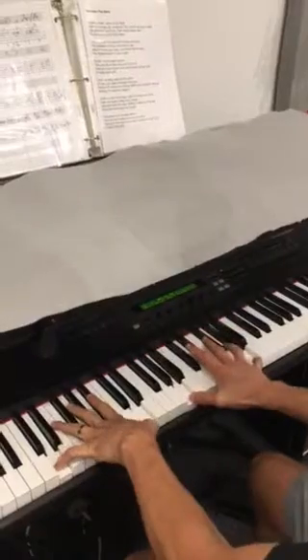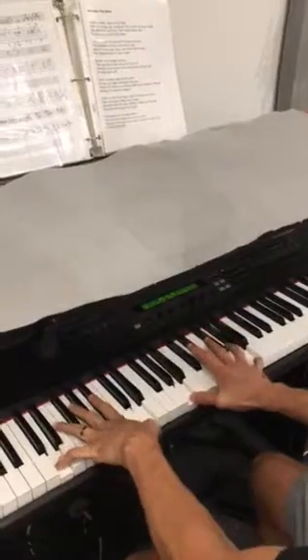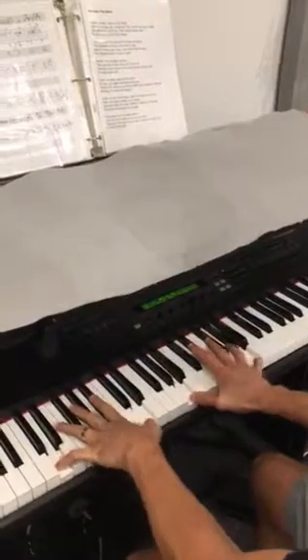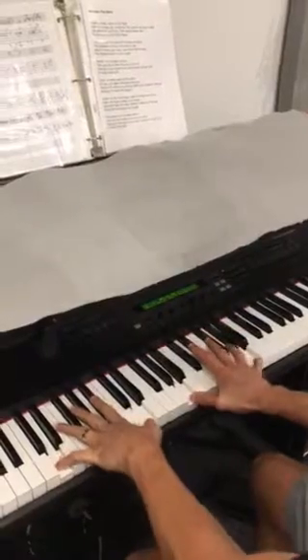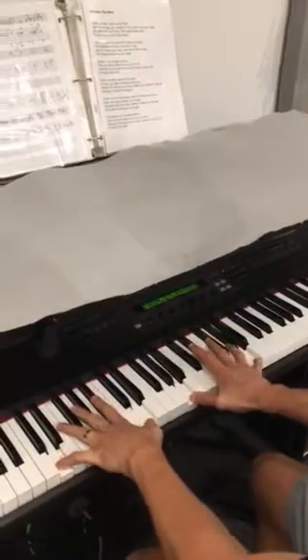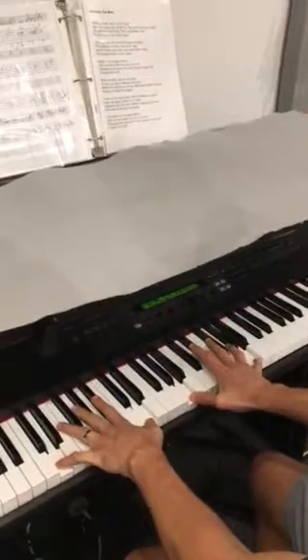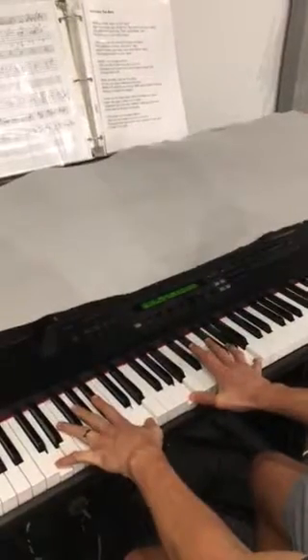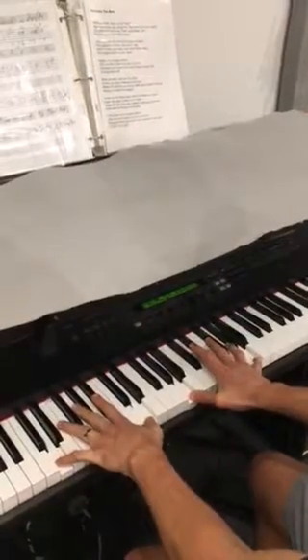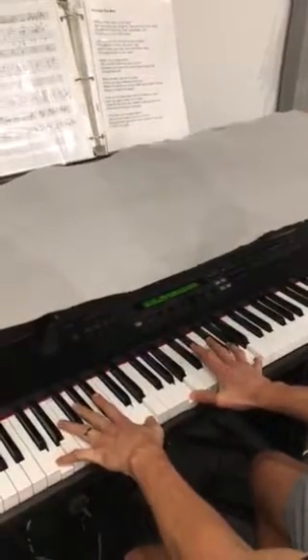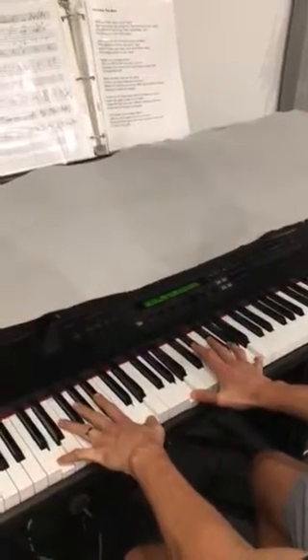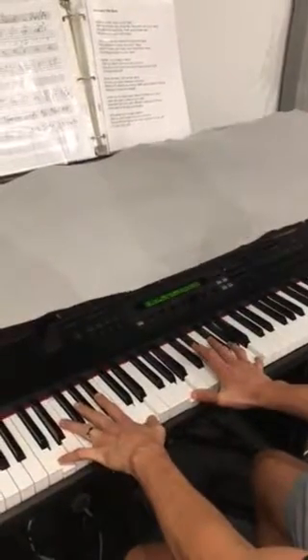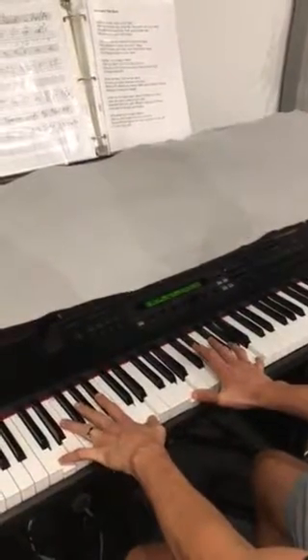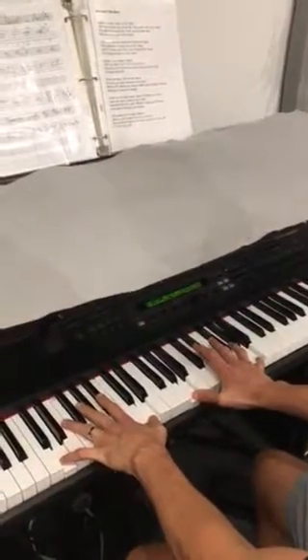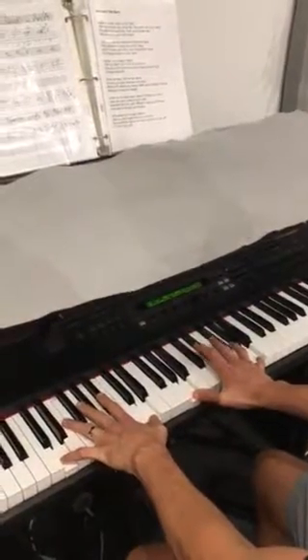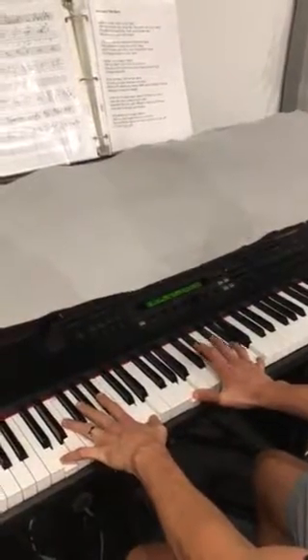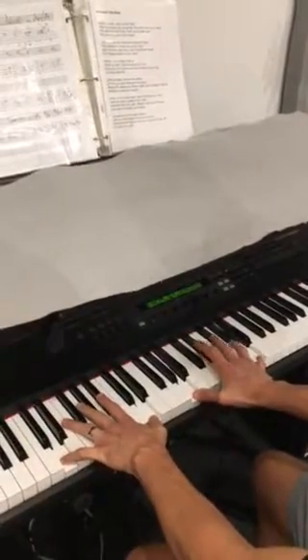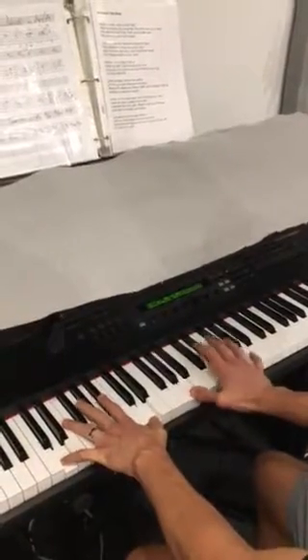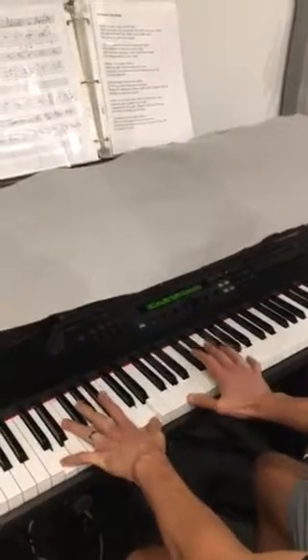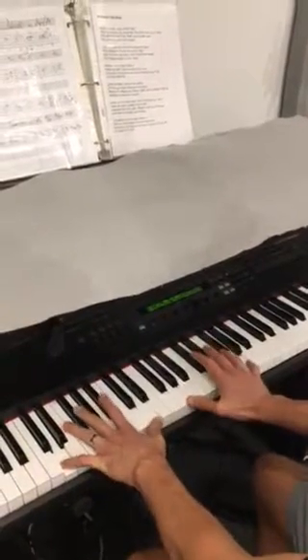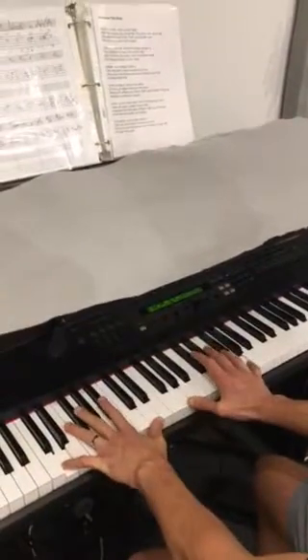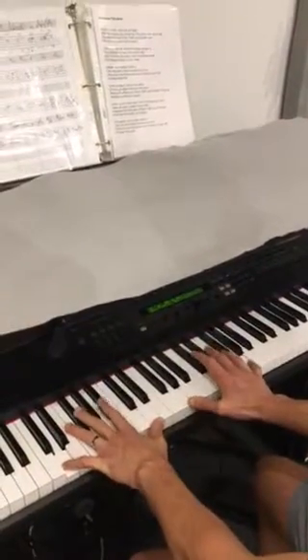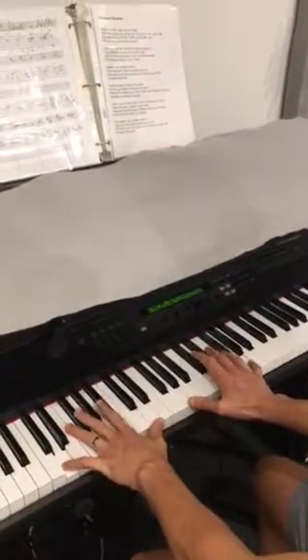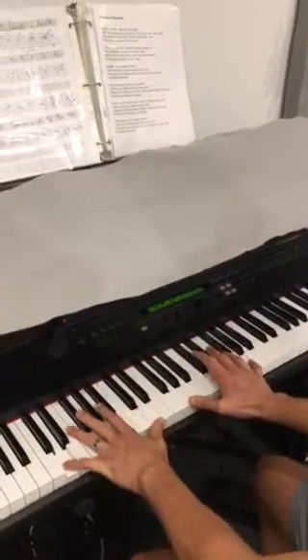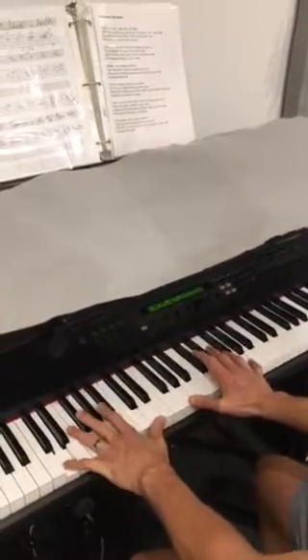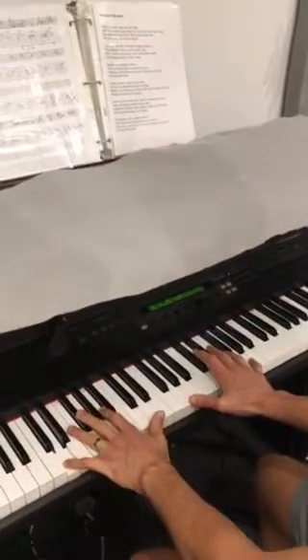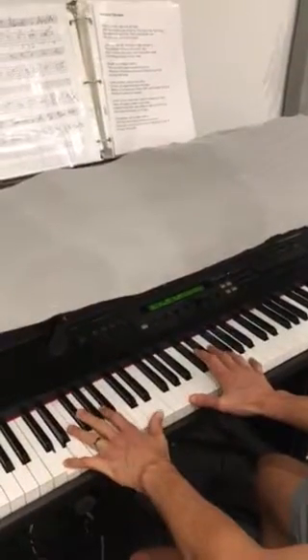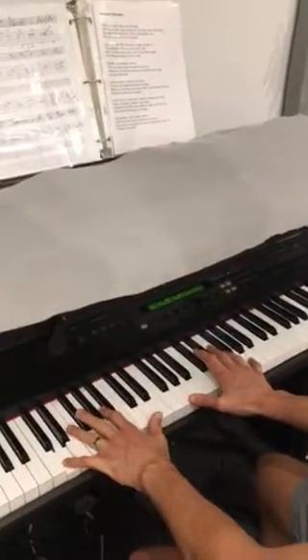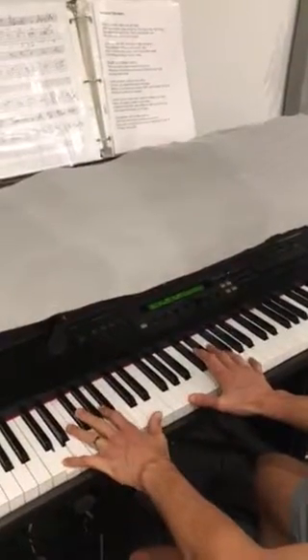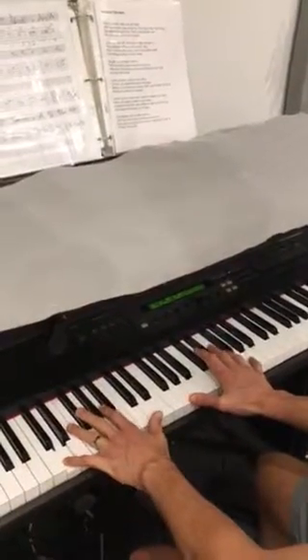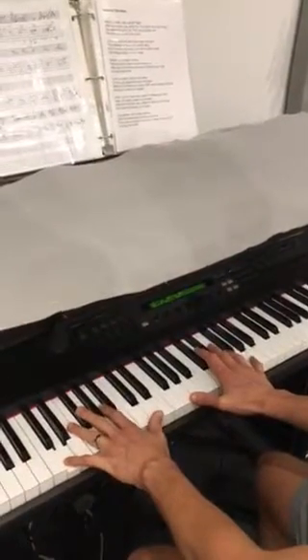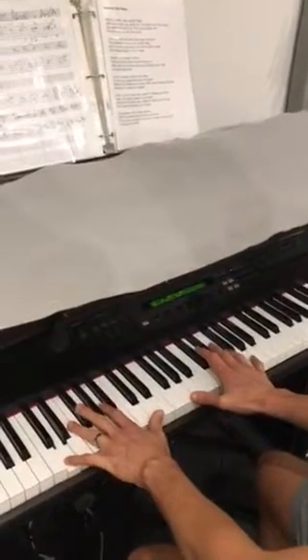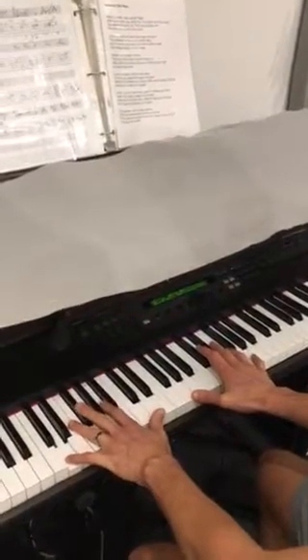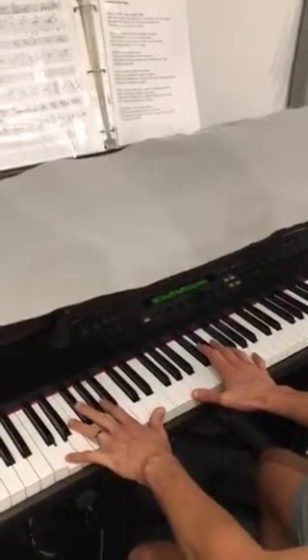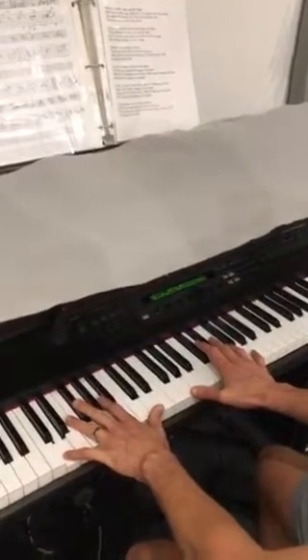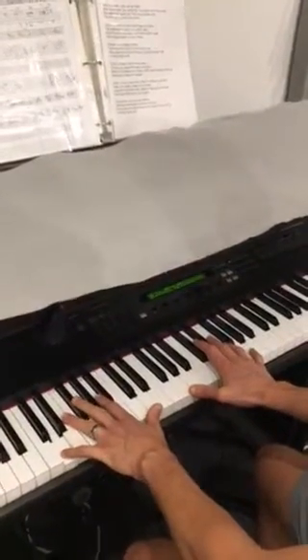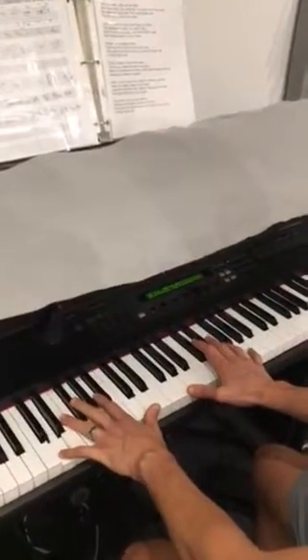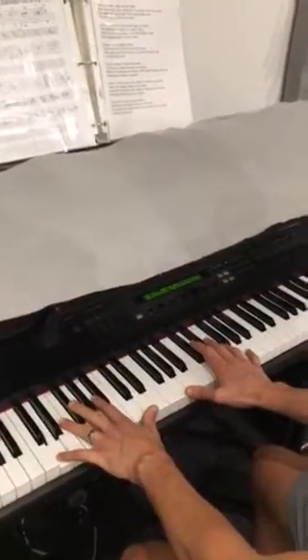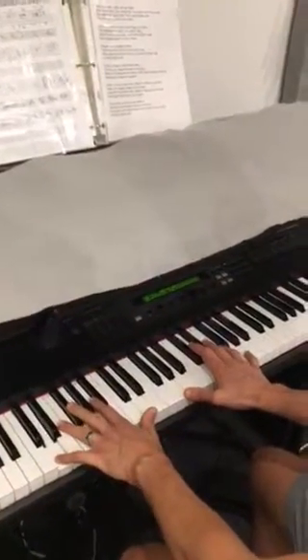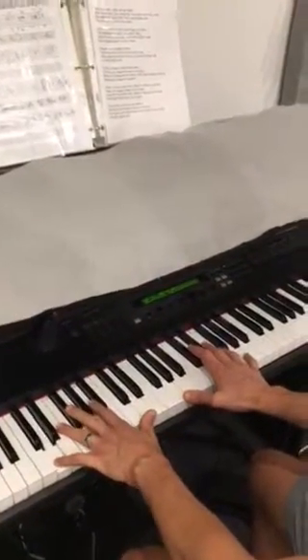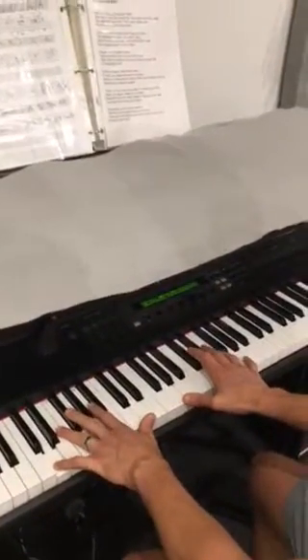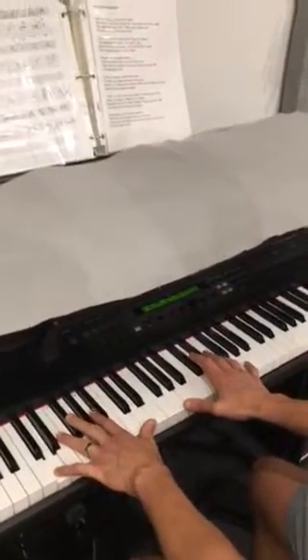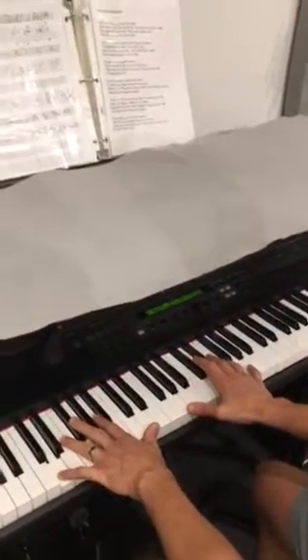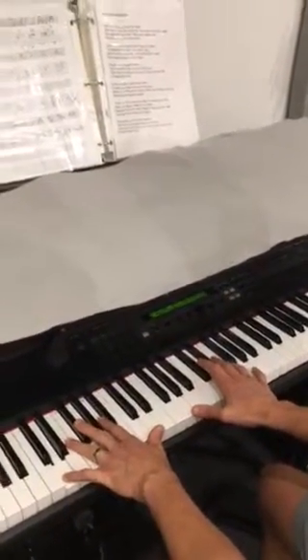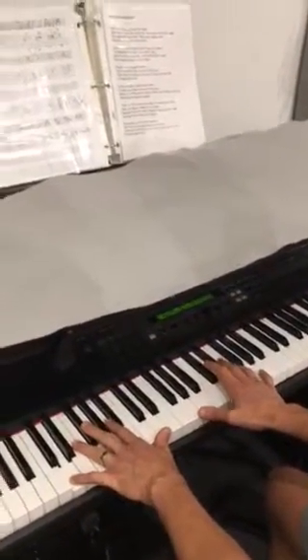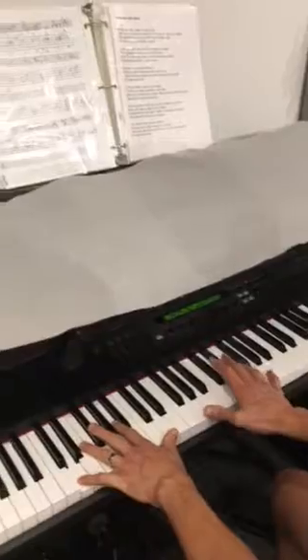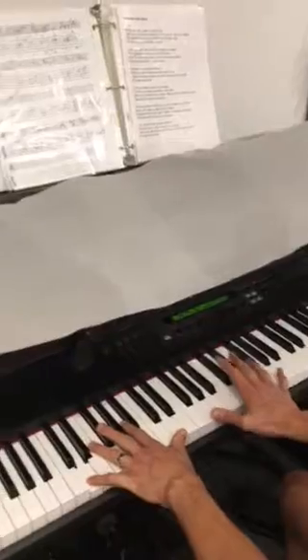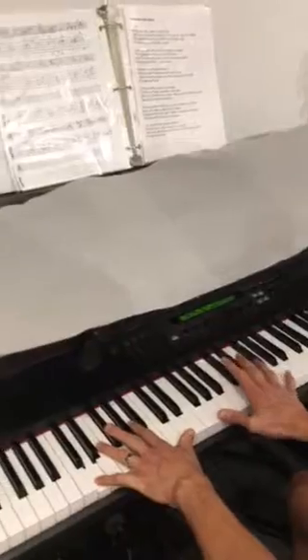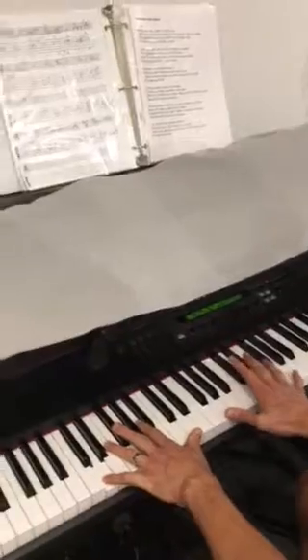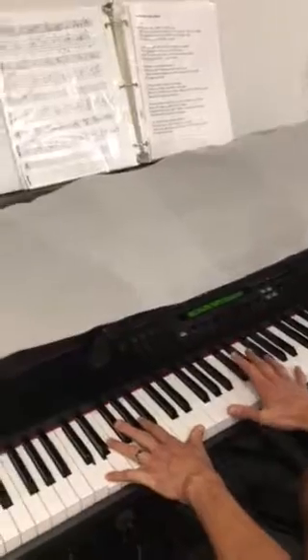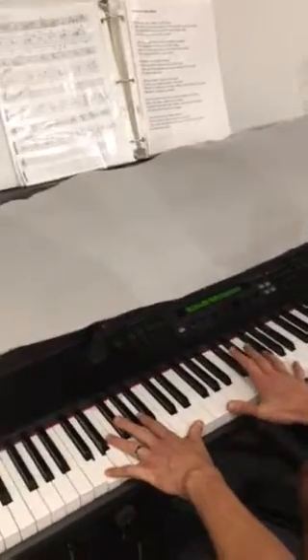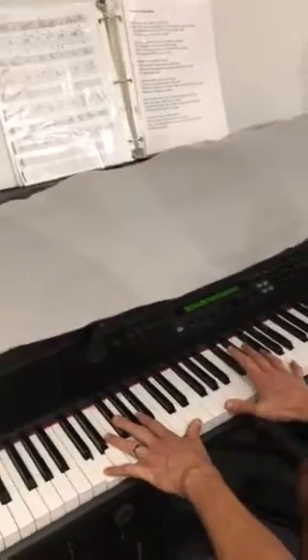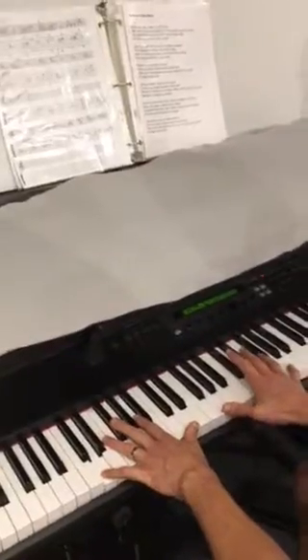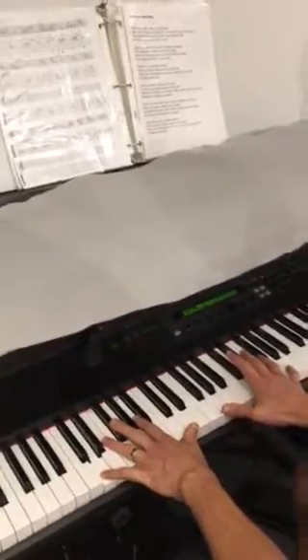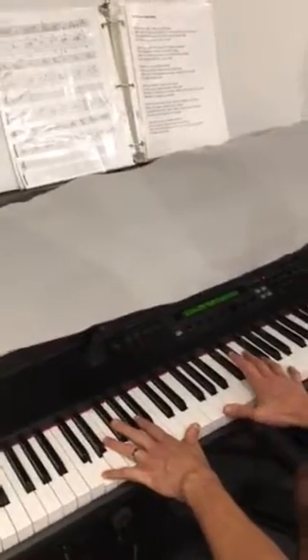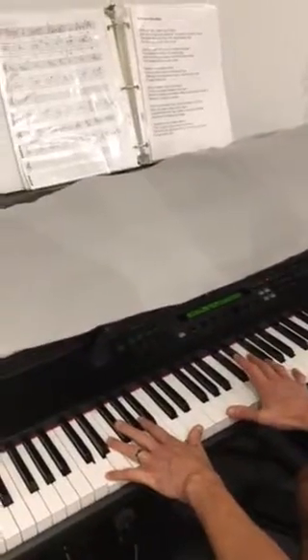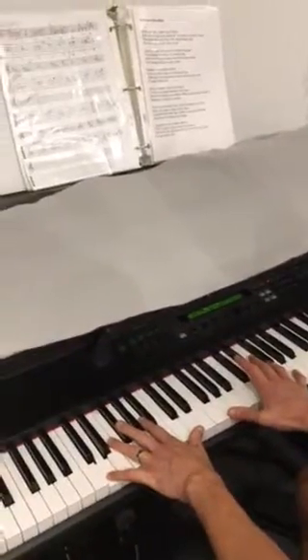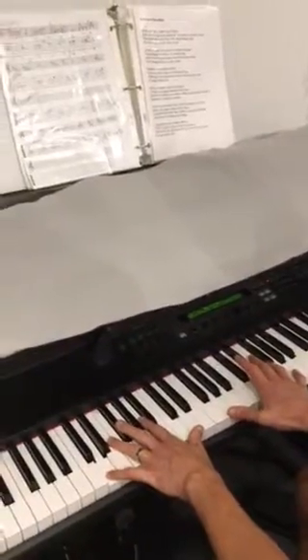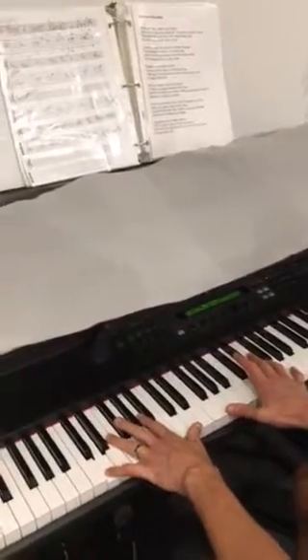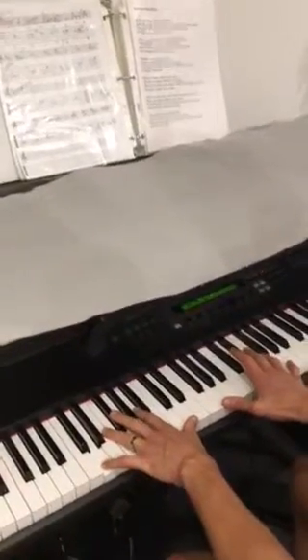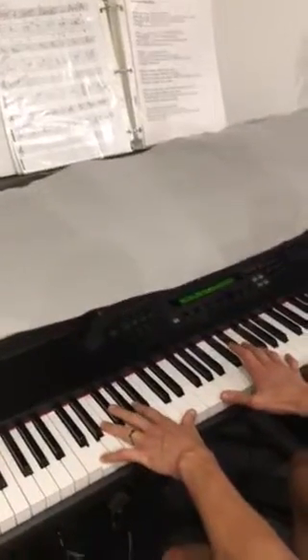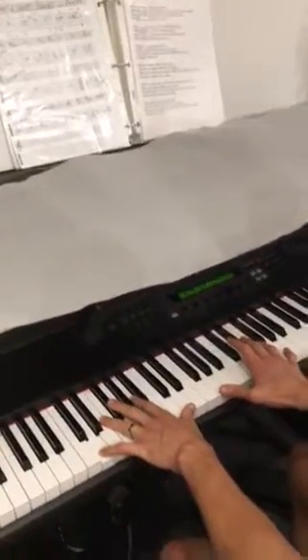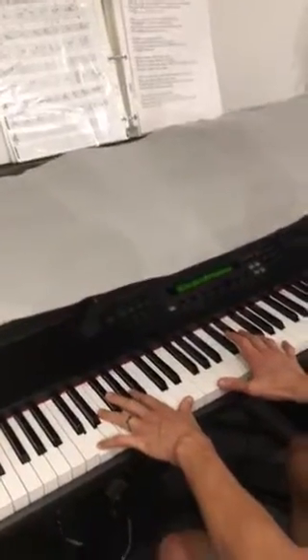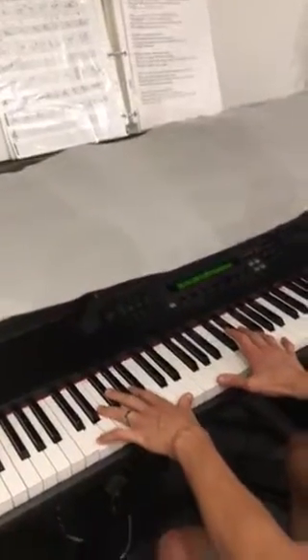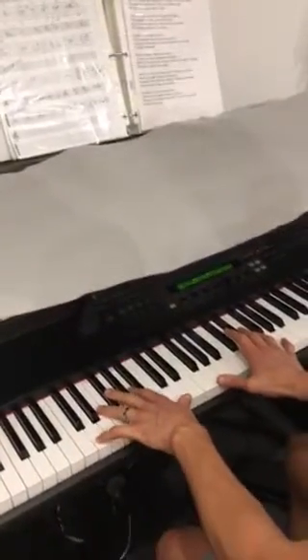Everything's so far so good. On the big D arpeggio, it's the first, third, and fourth note that you have the octave melody on, like this.